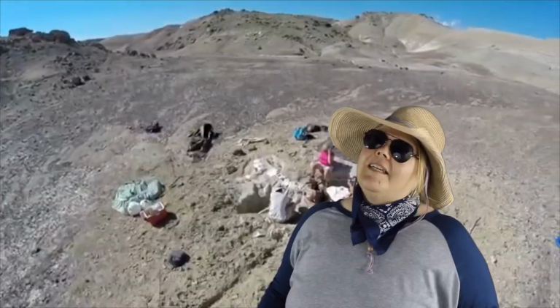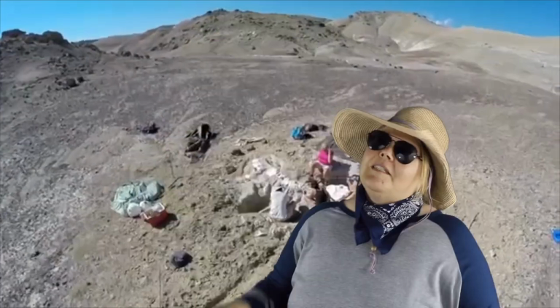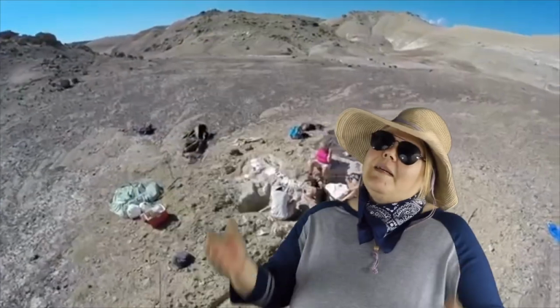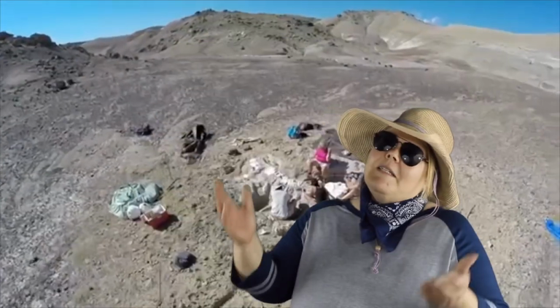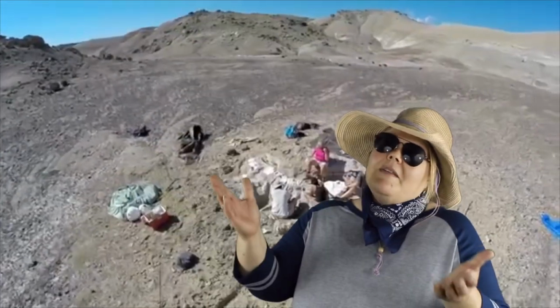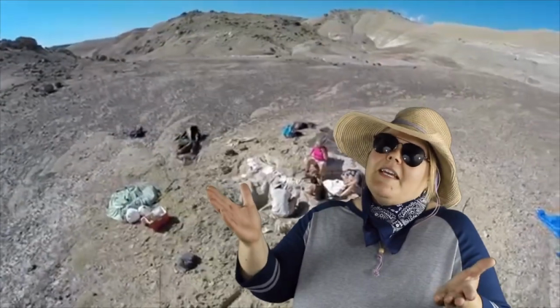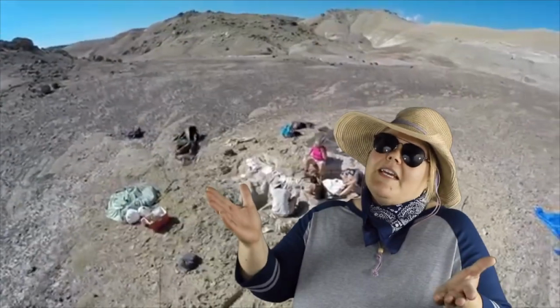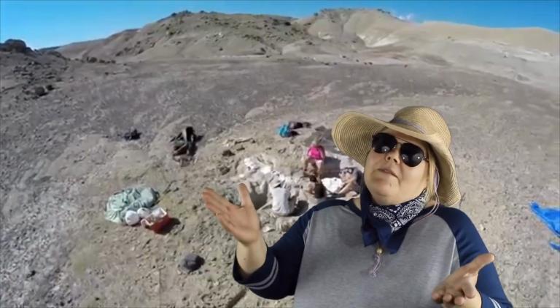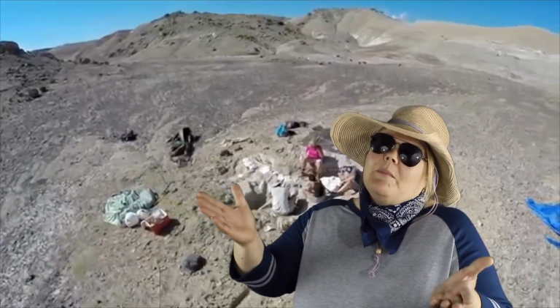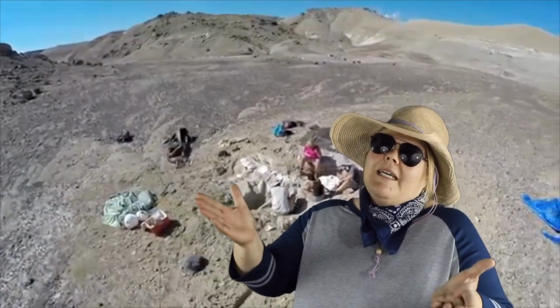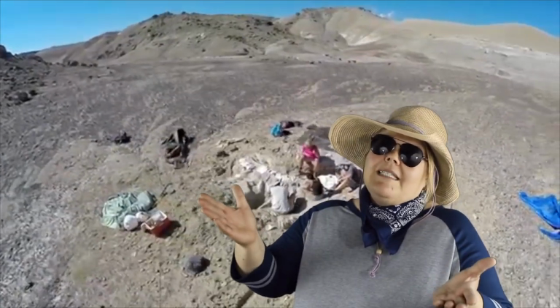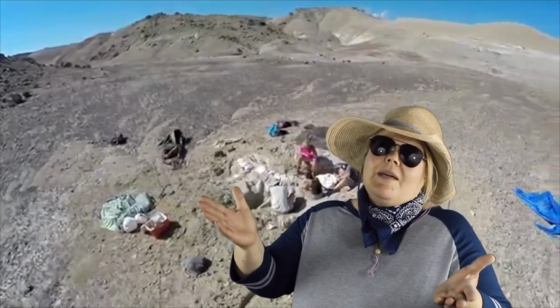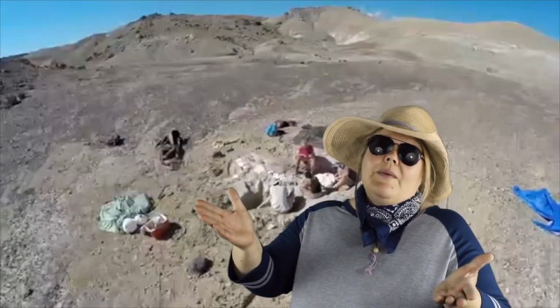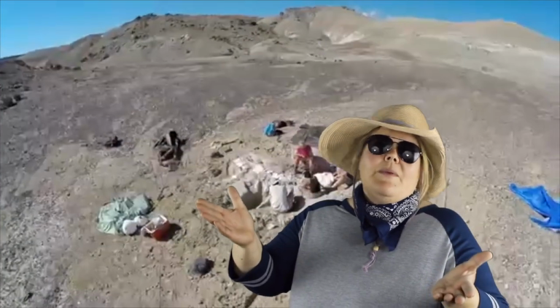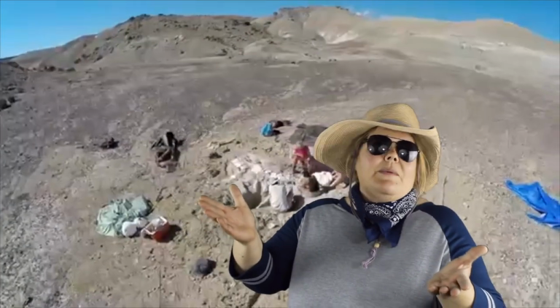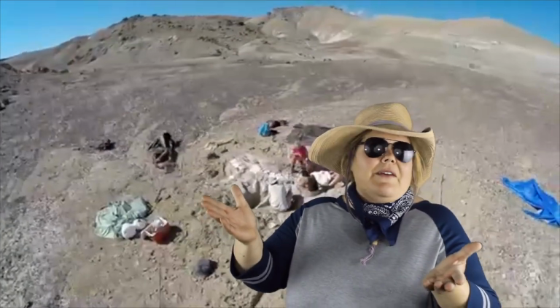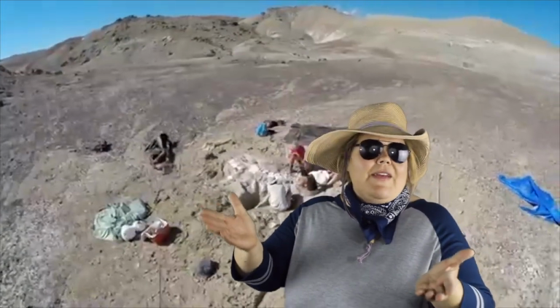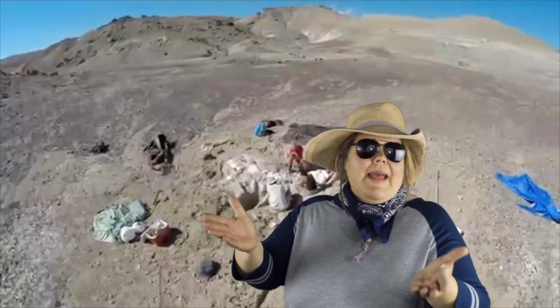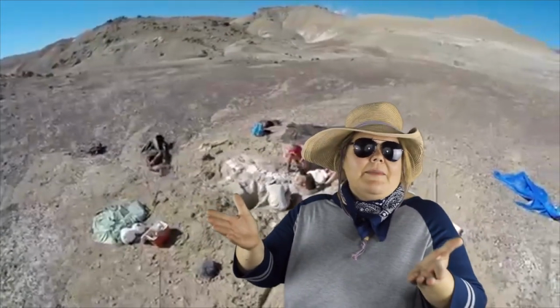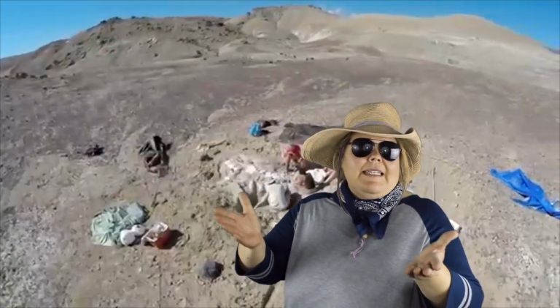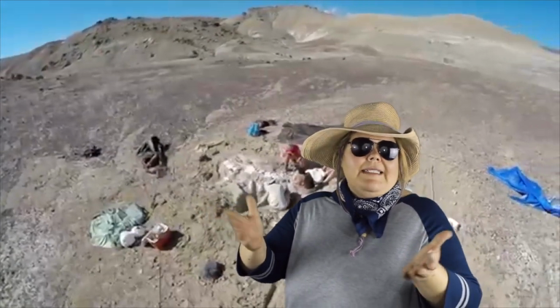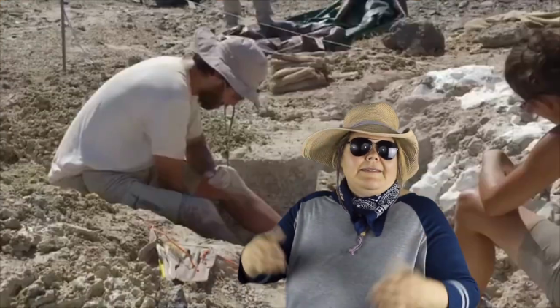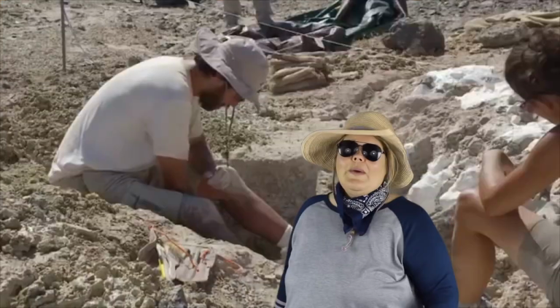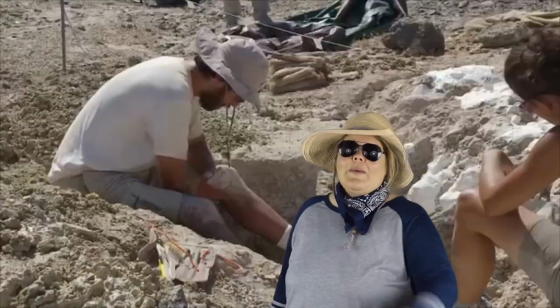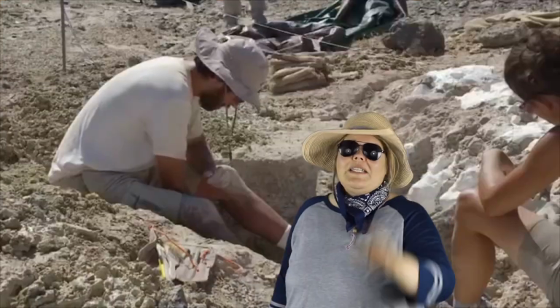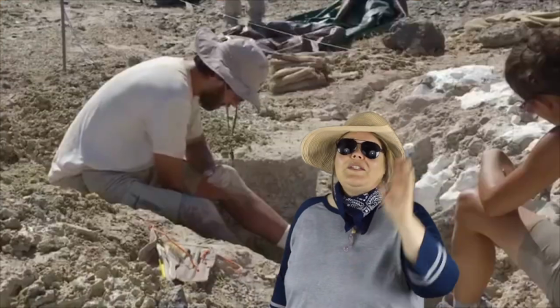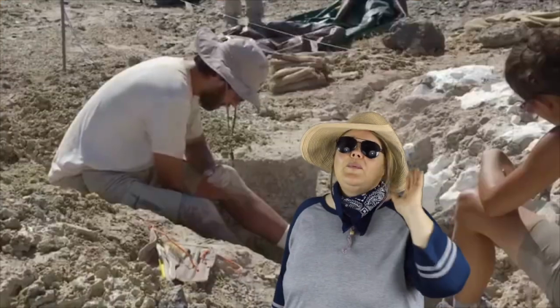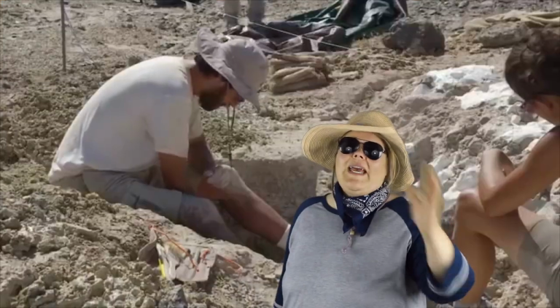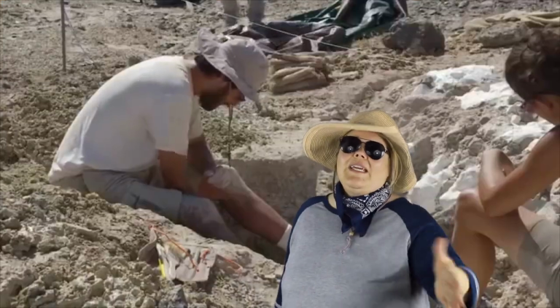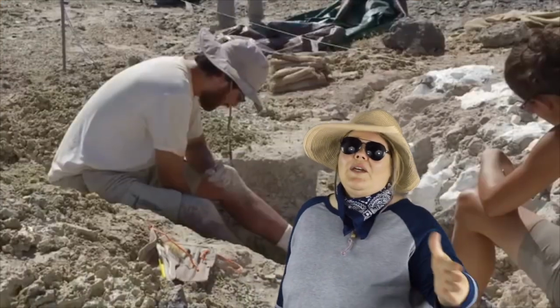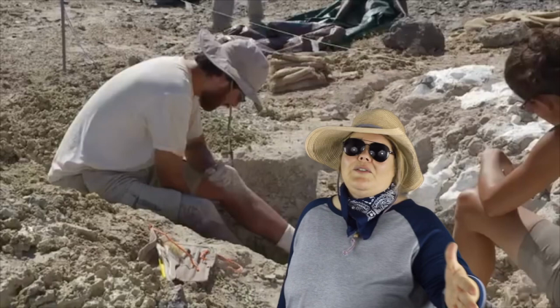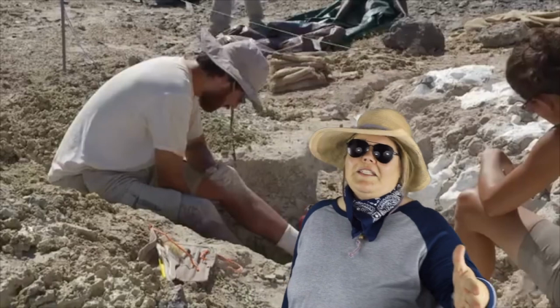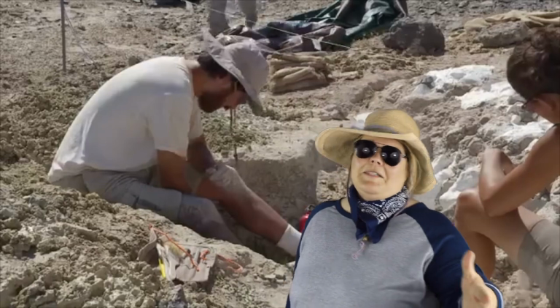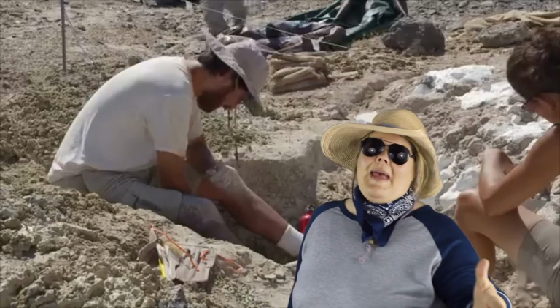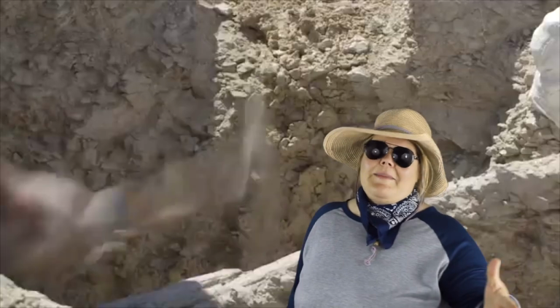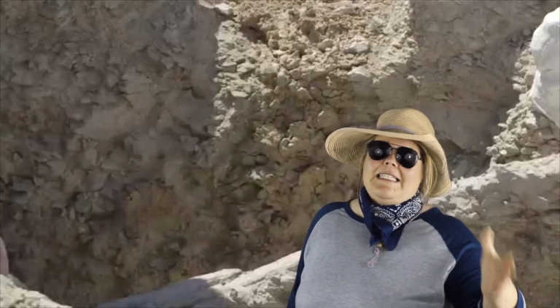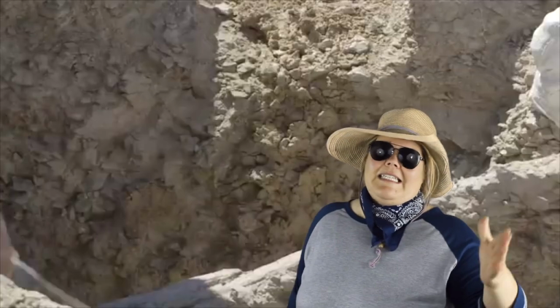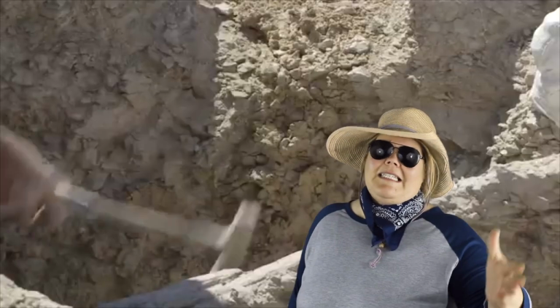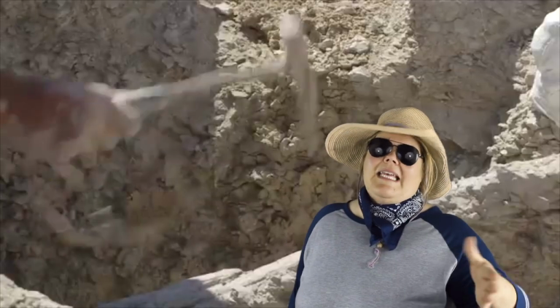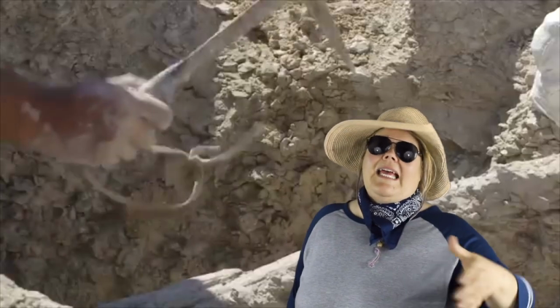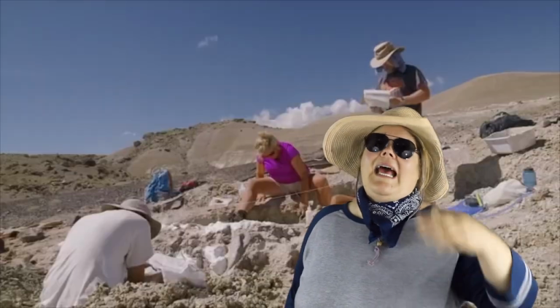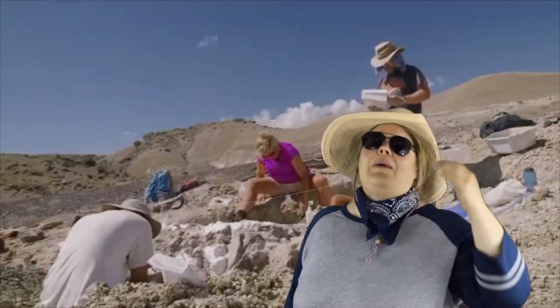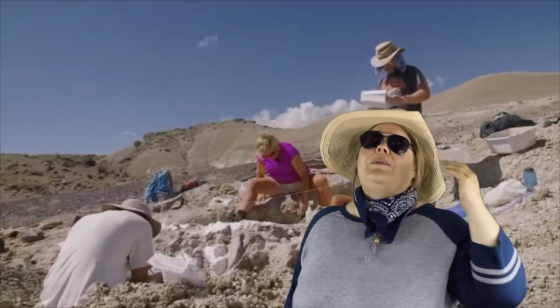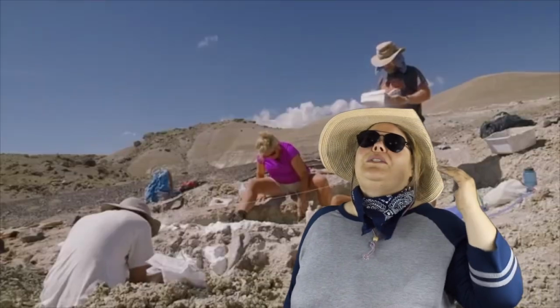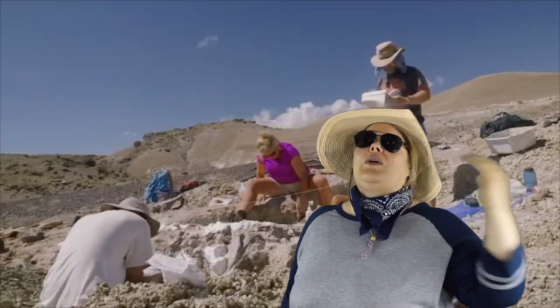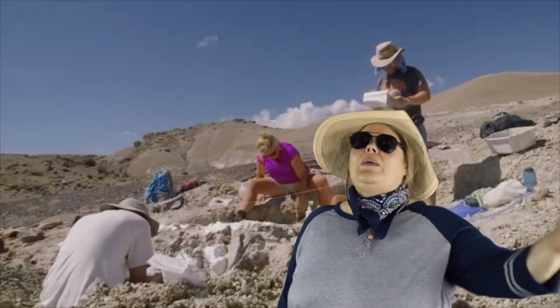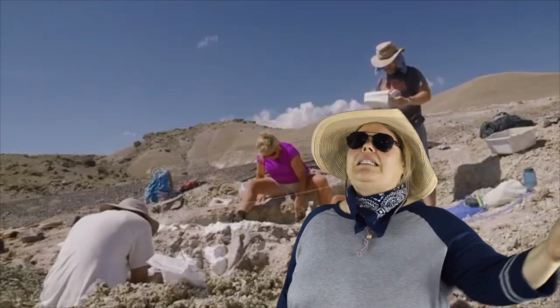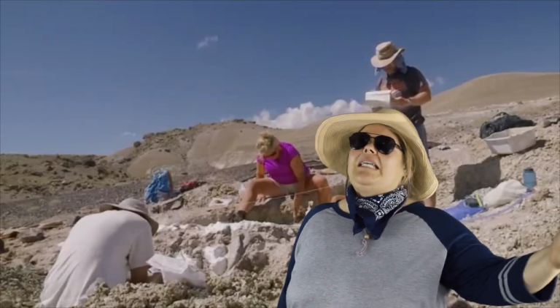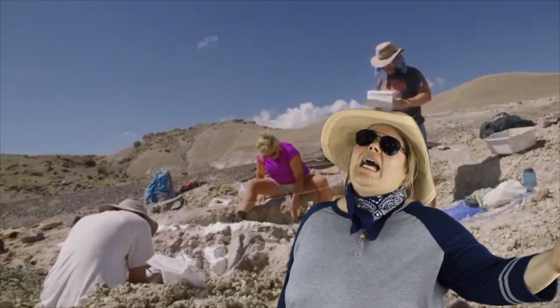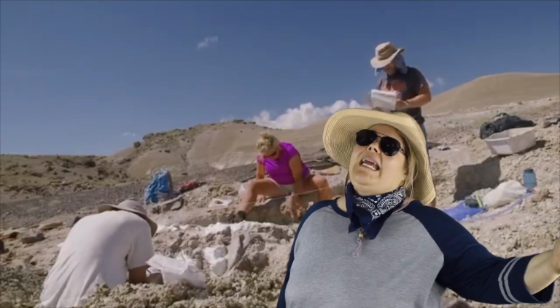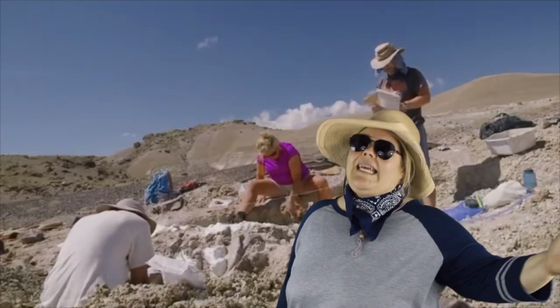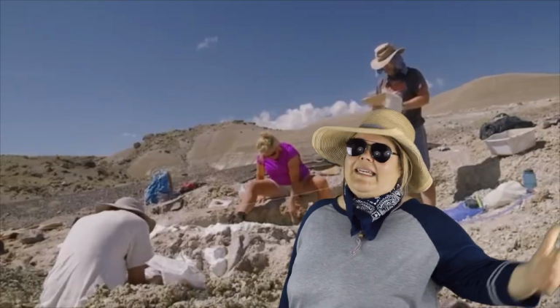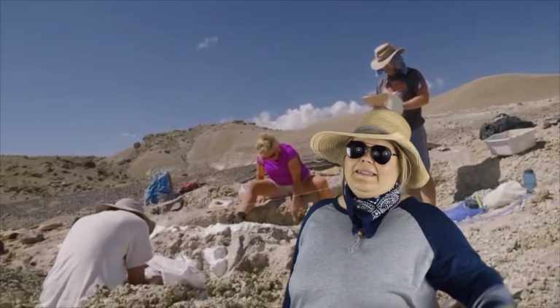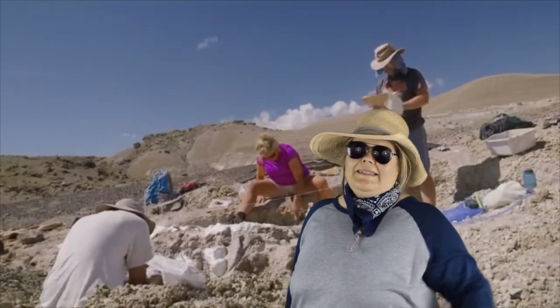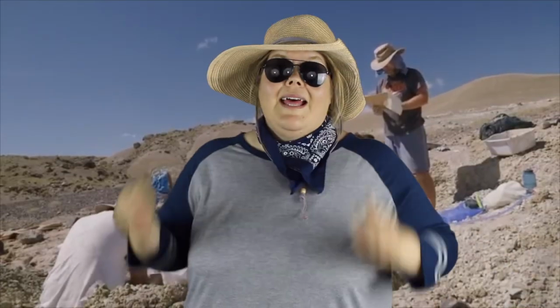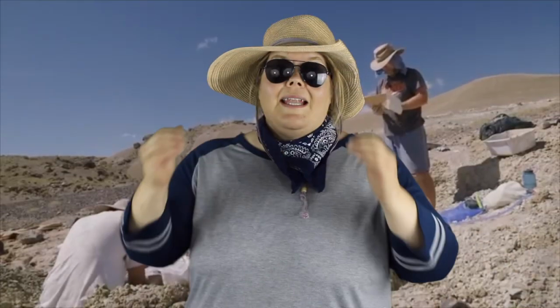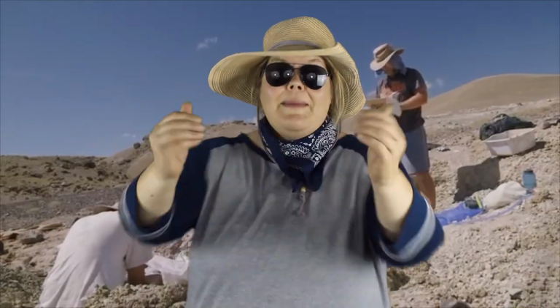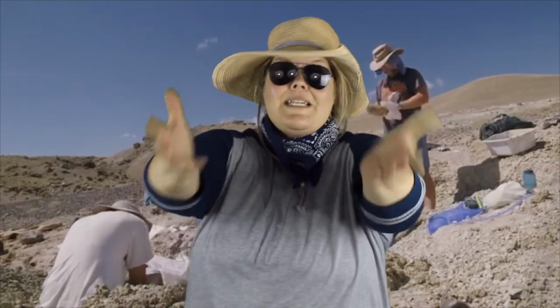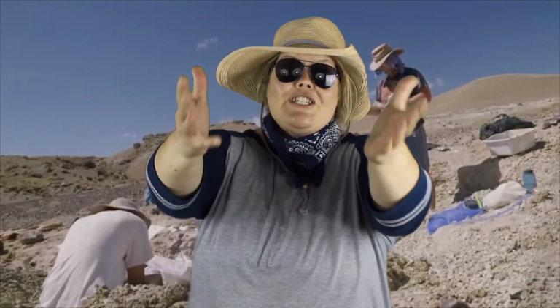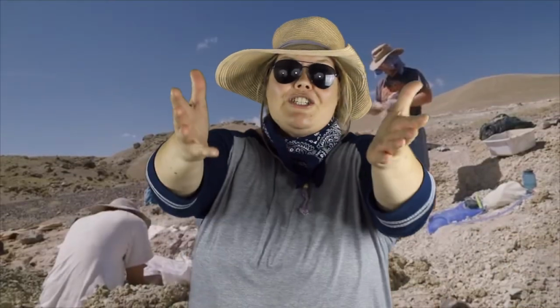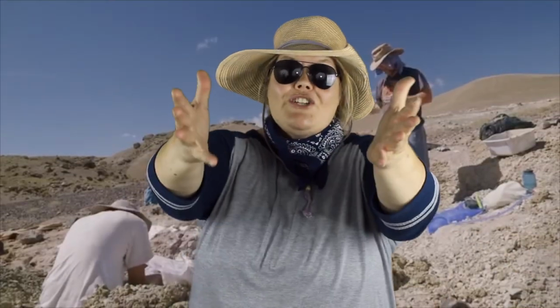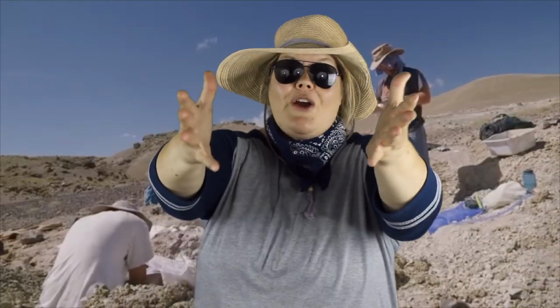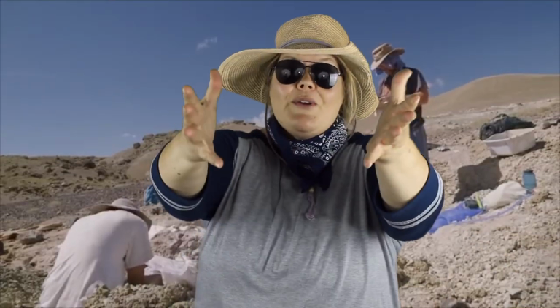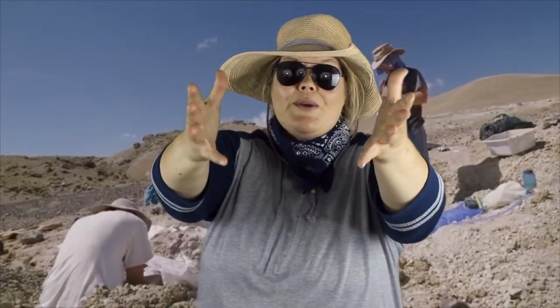This makes me think of a place I went with my family. We went to visit this mammoth dig site. I was so excited. Let me just show you.